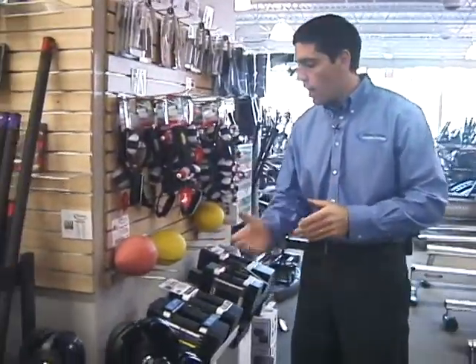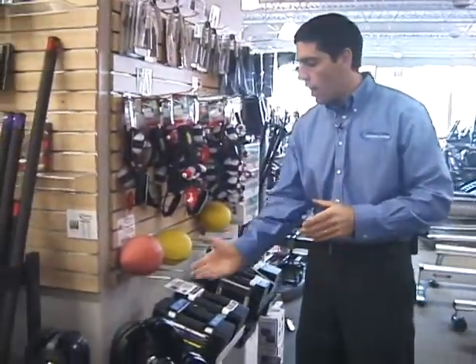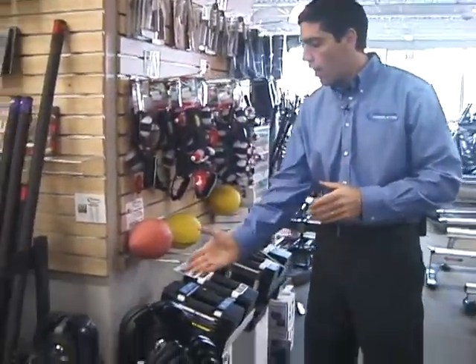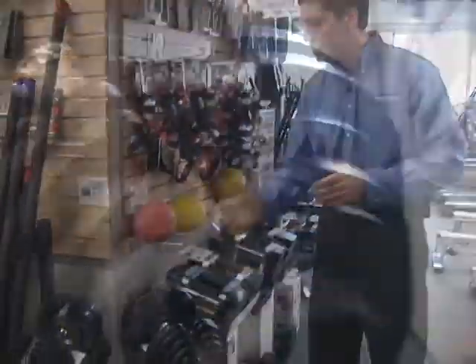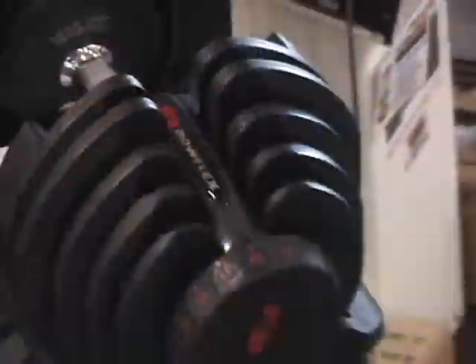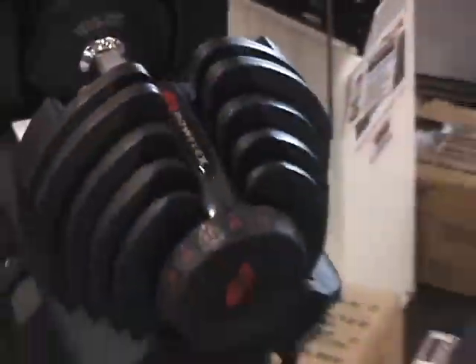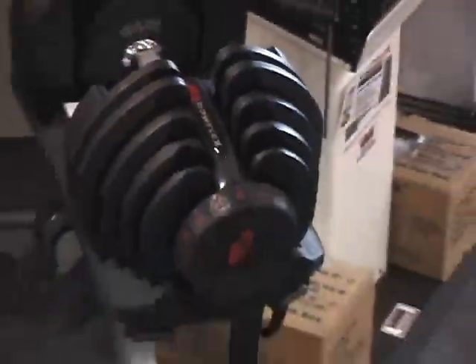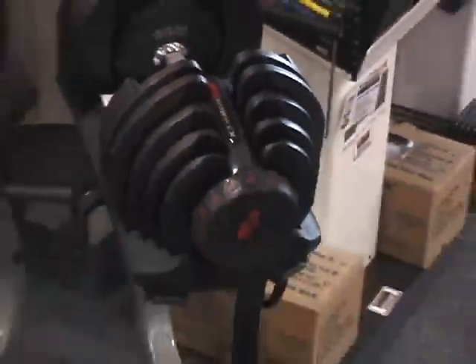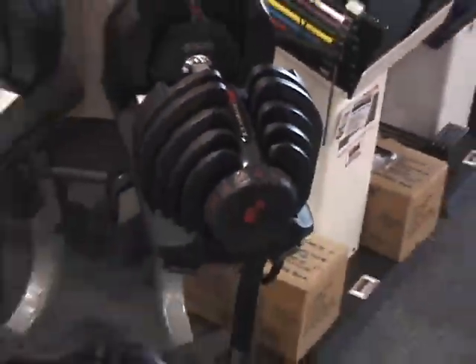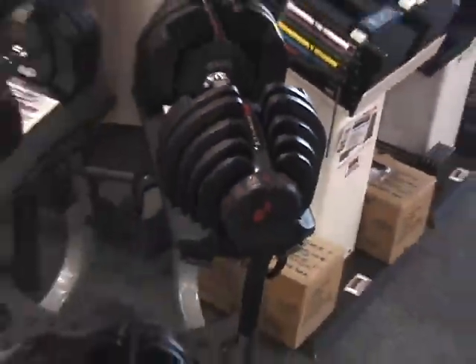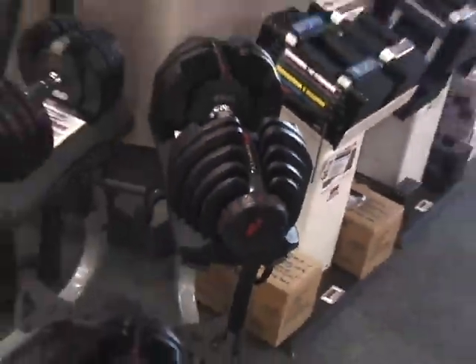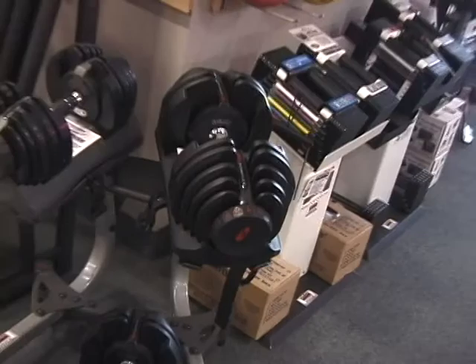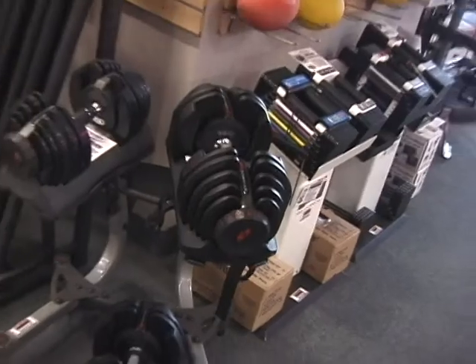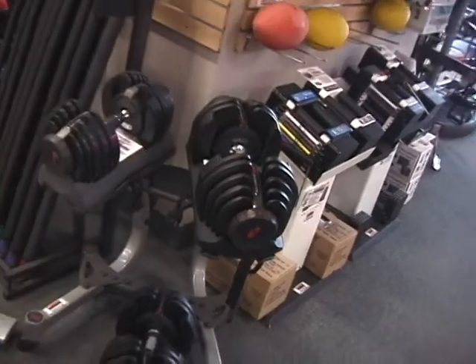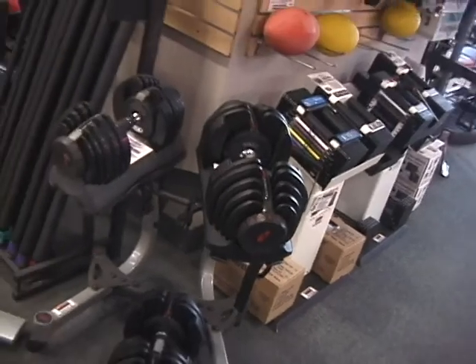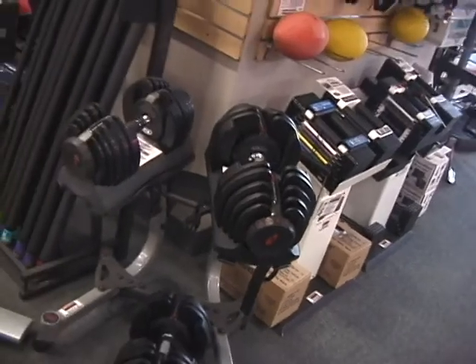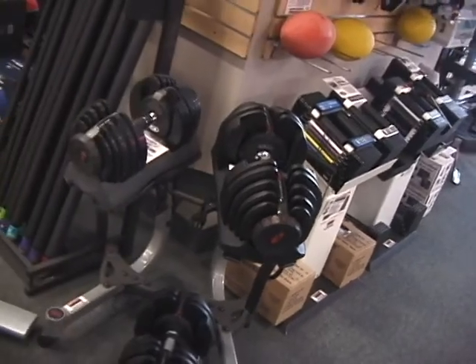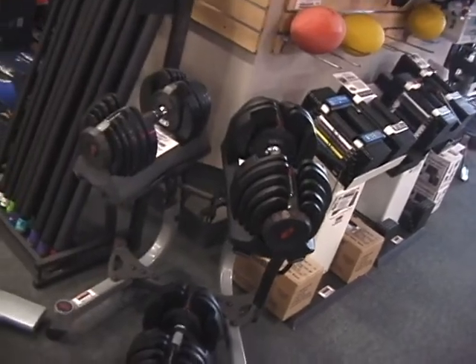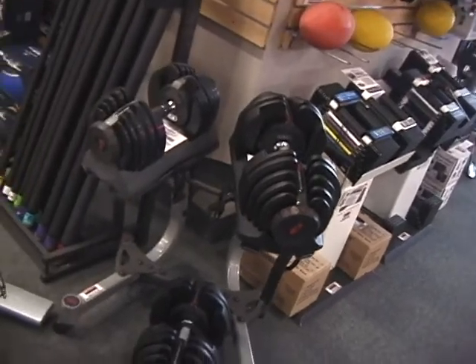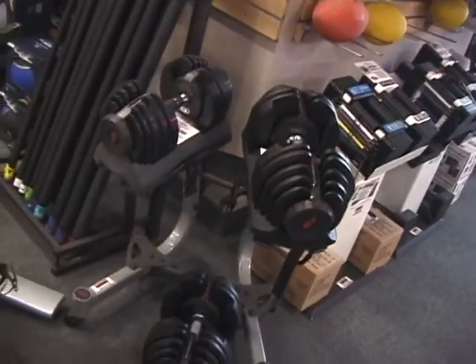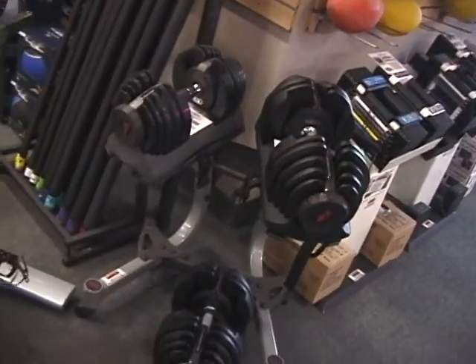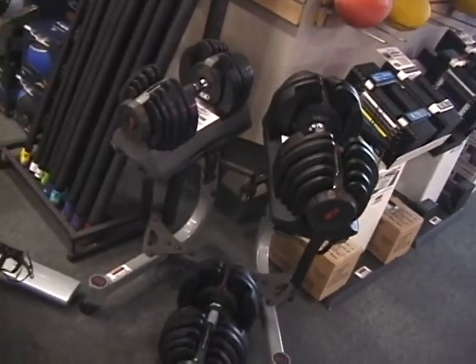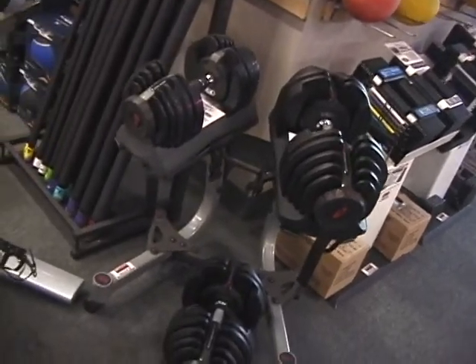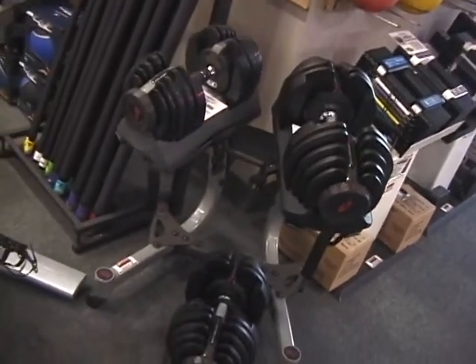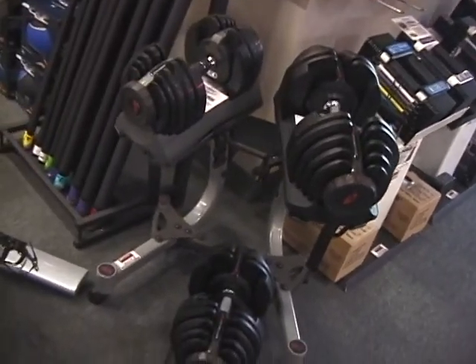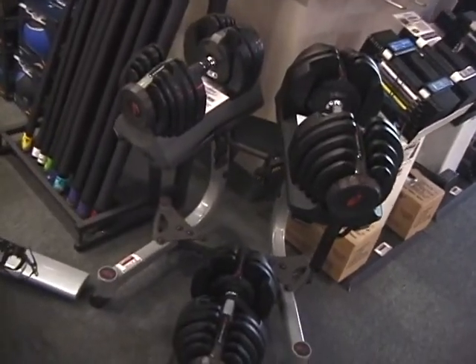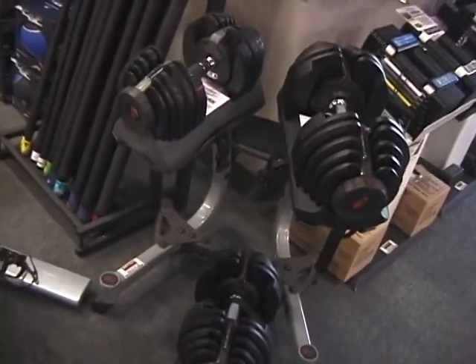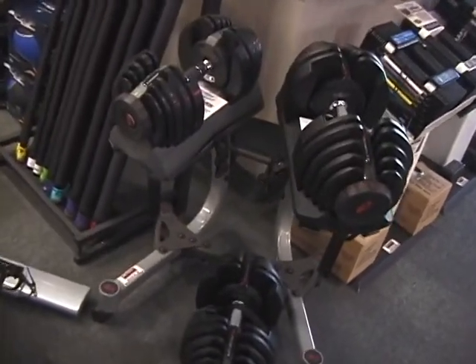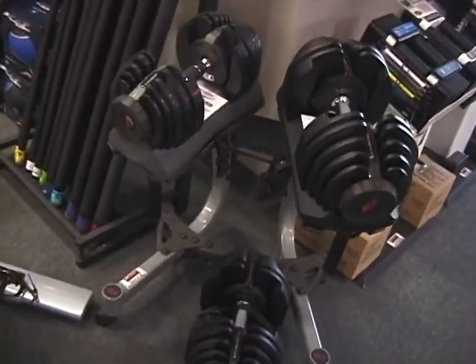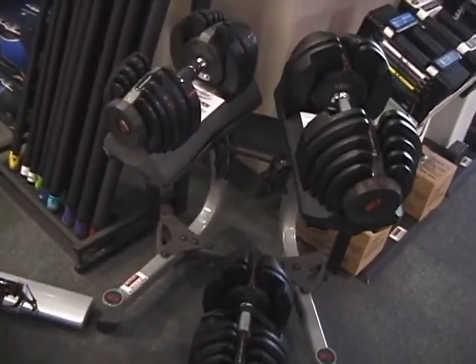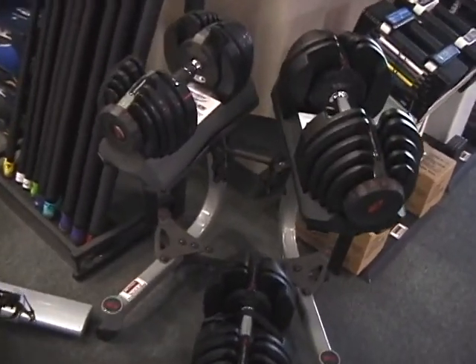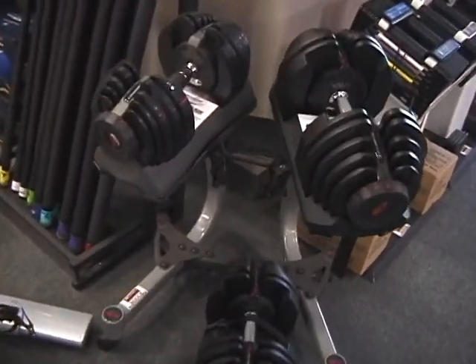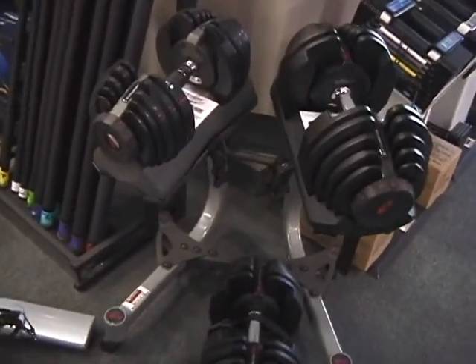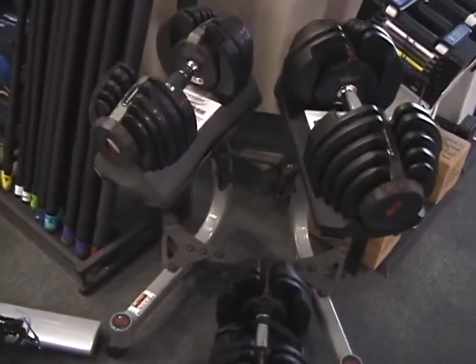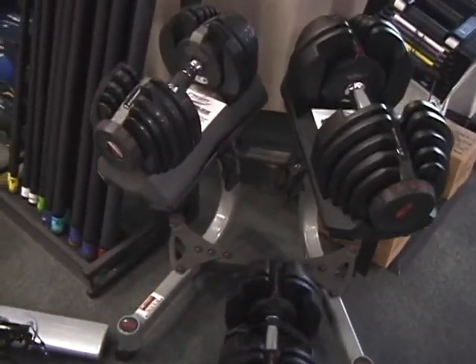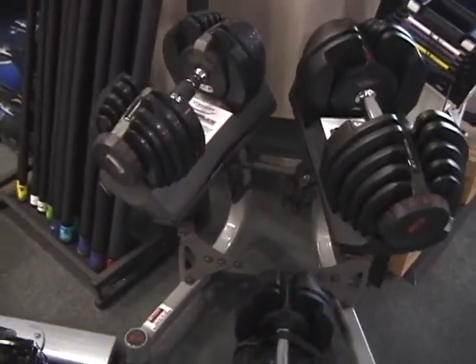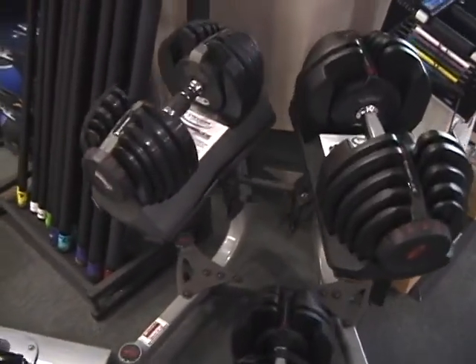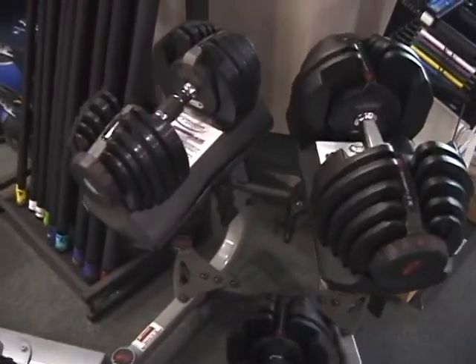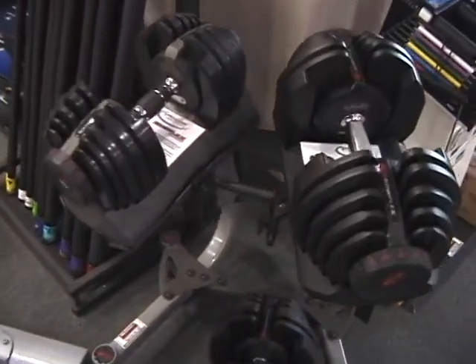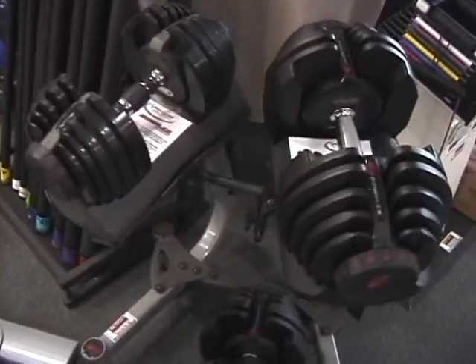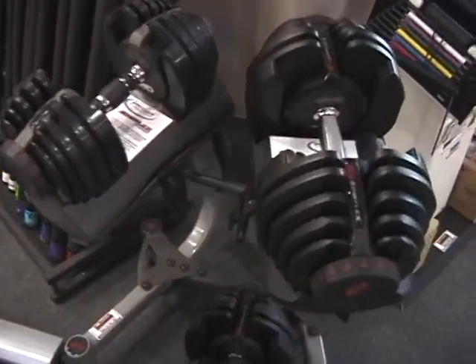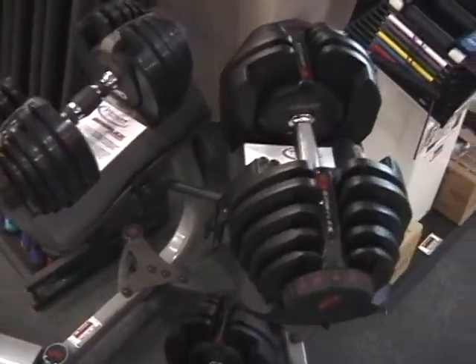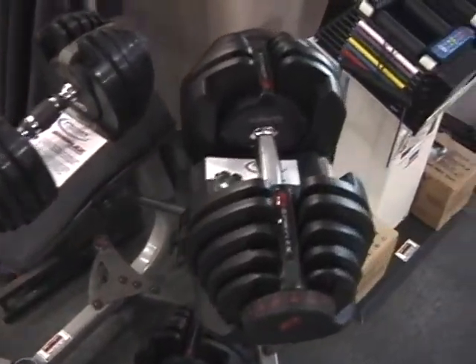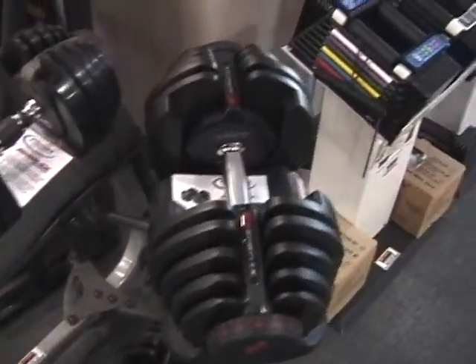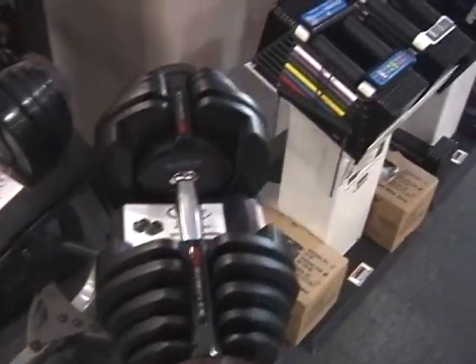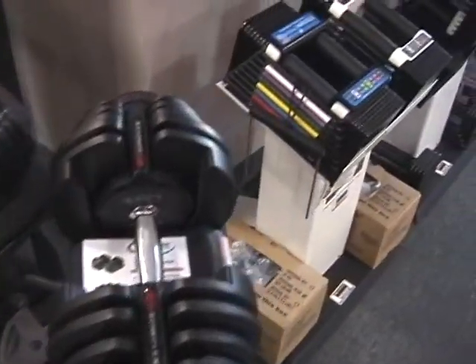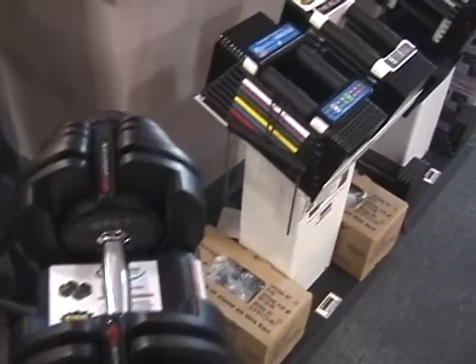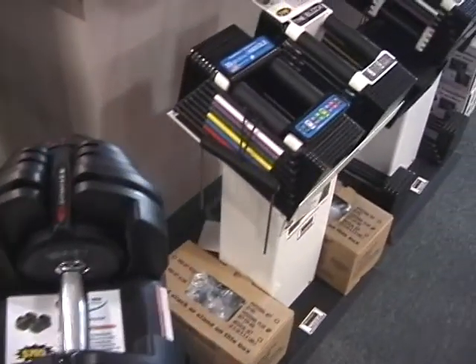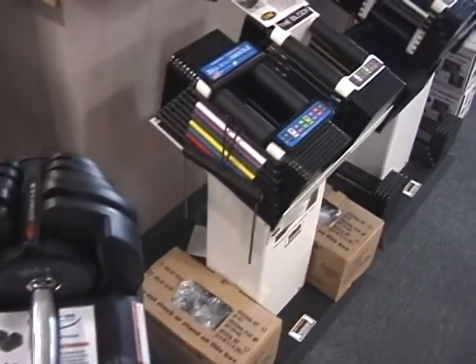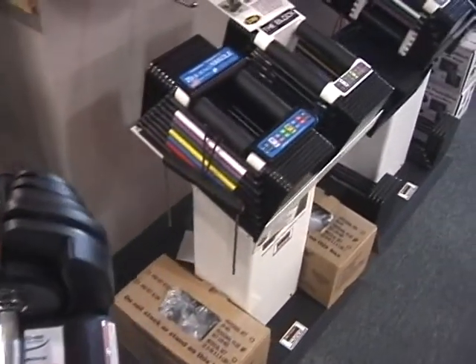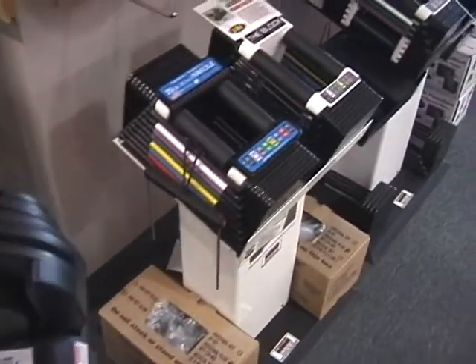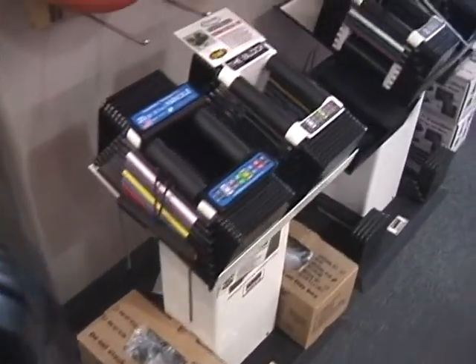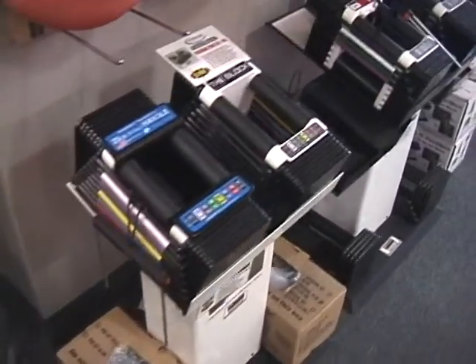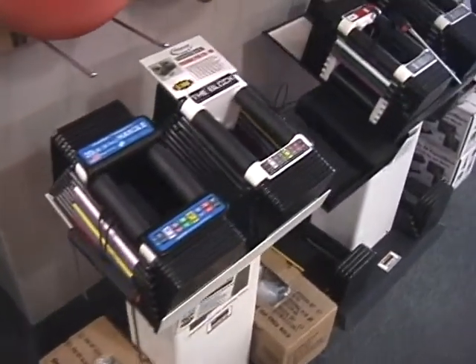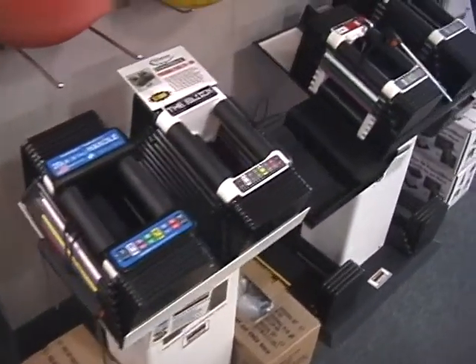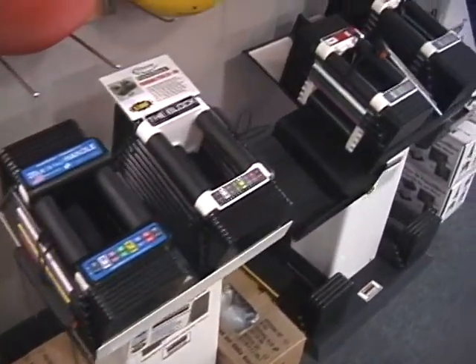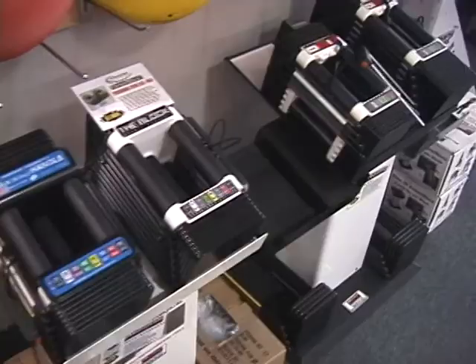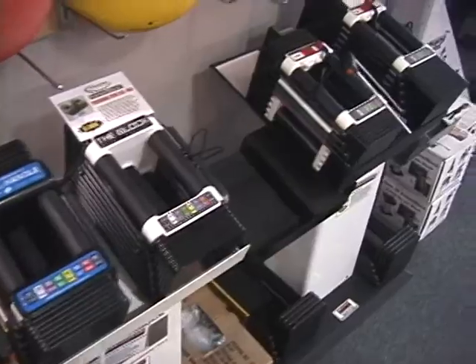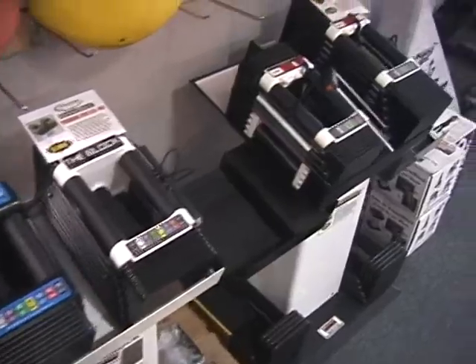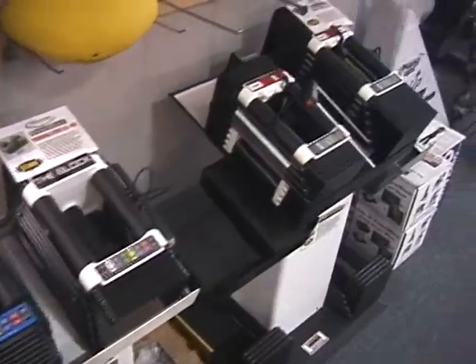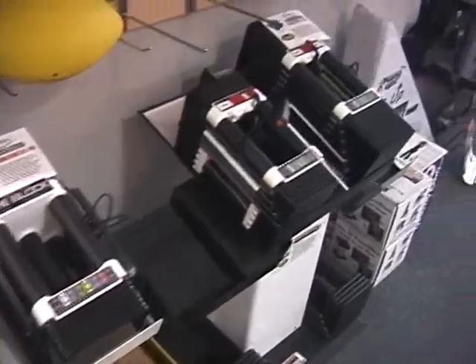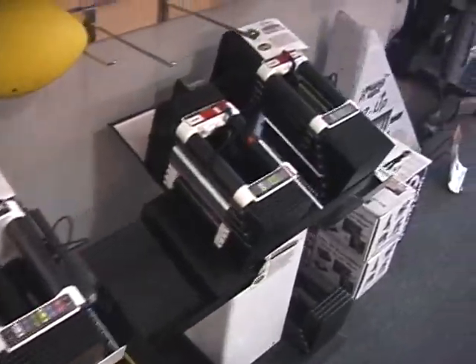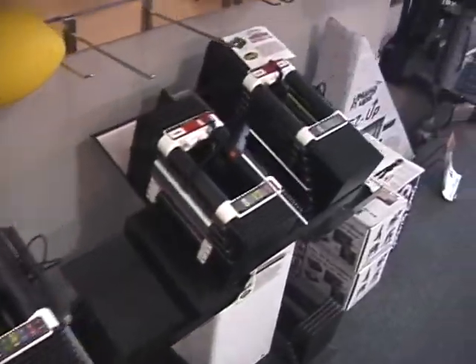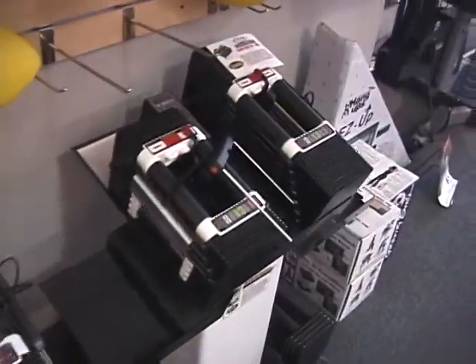Also very popular these days are adjustable dumbbells. We carry them from Bowflex and also from PowerBlock.